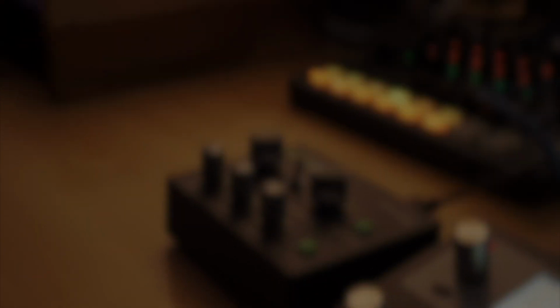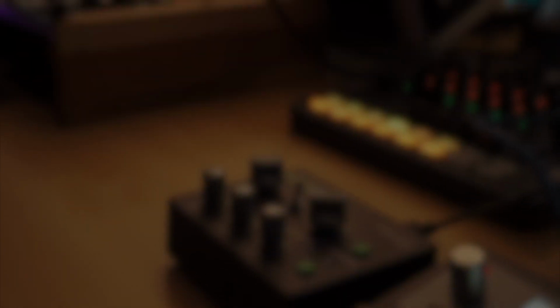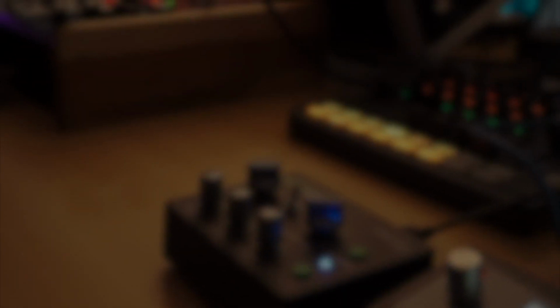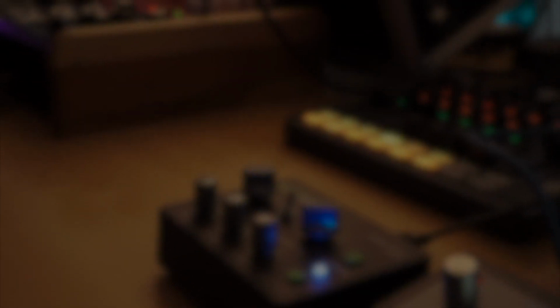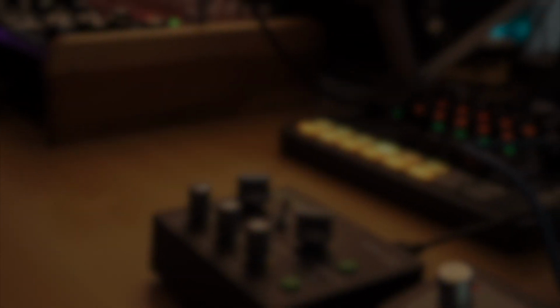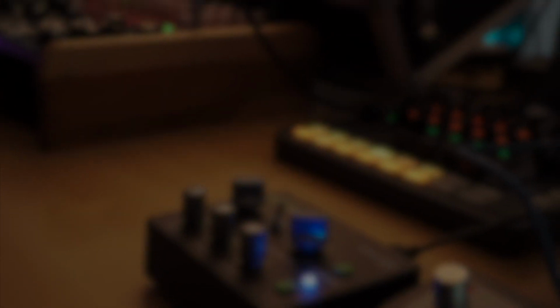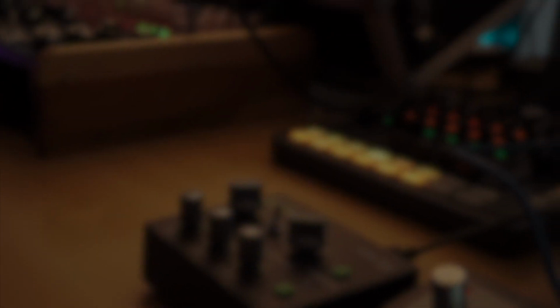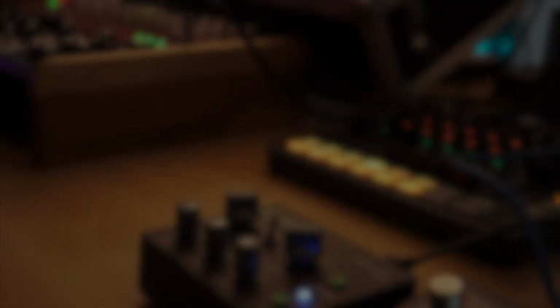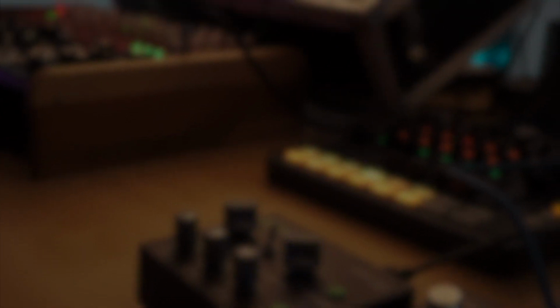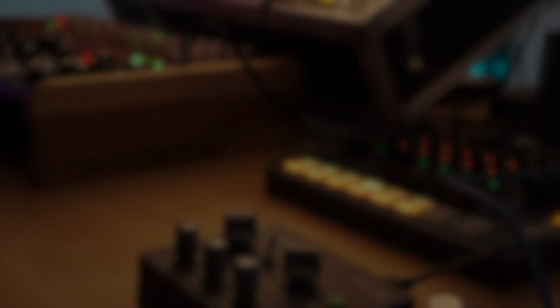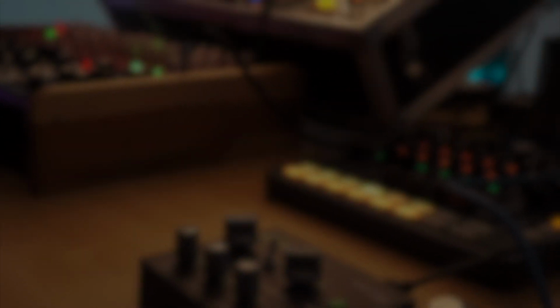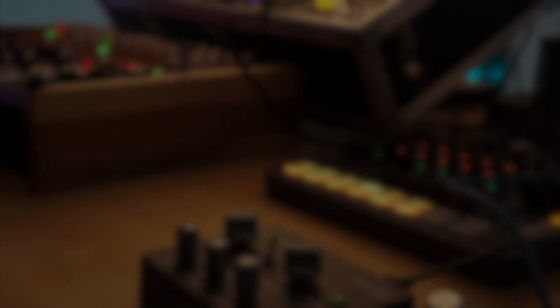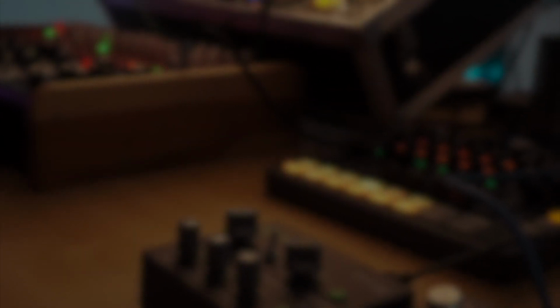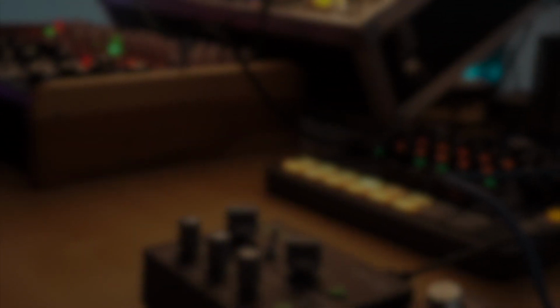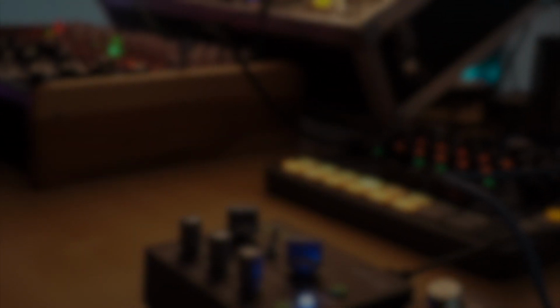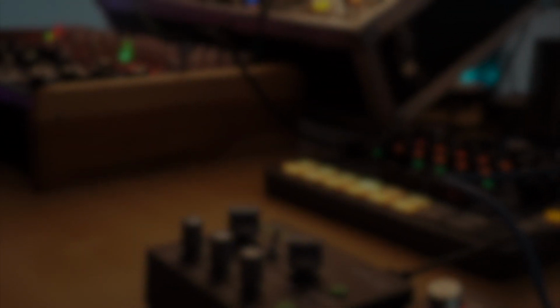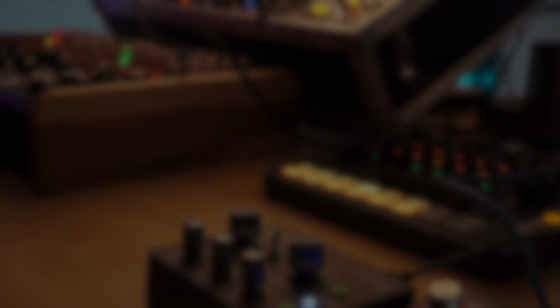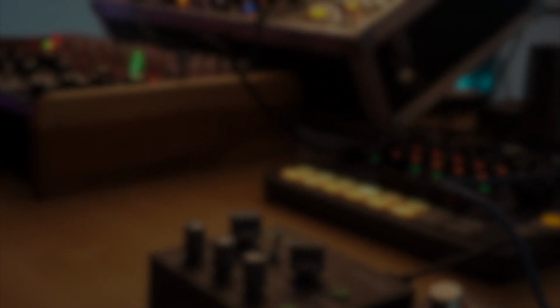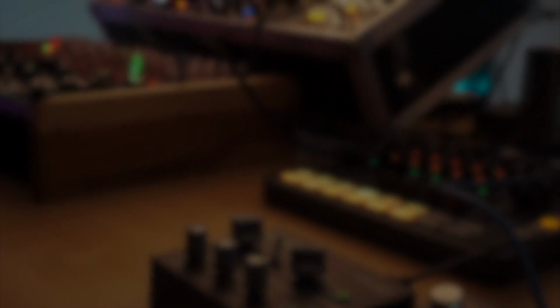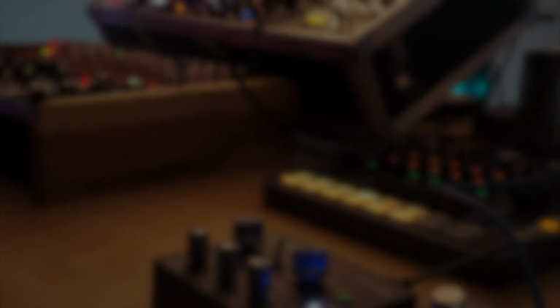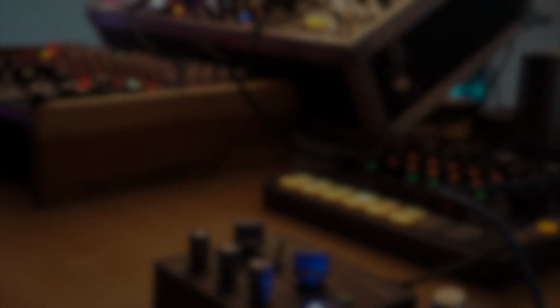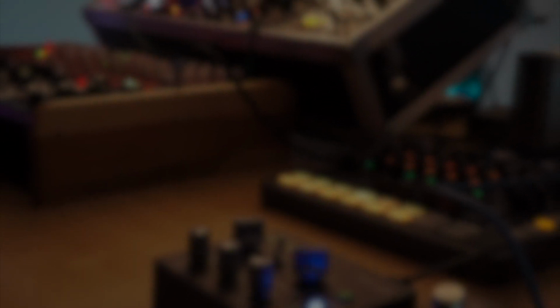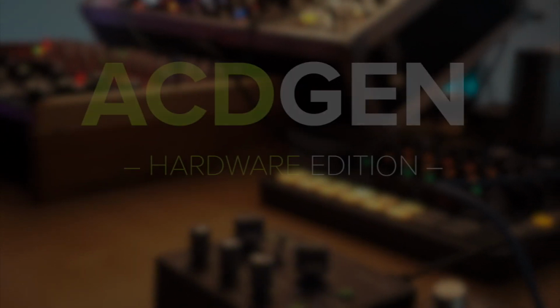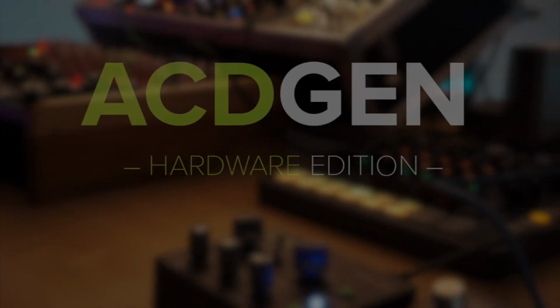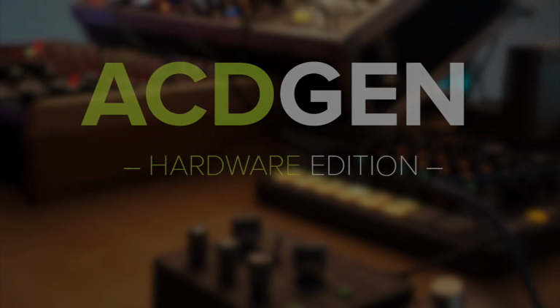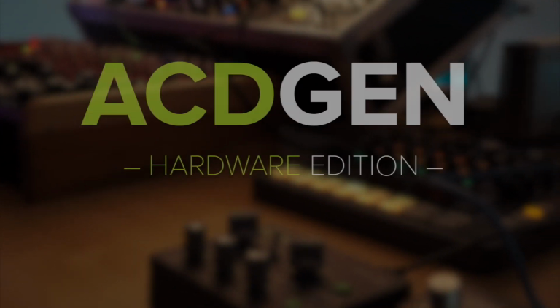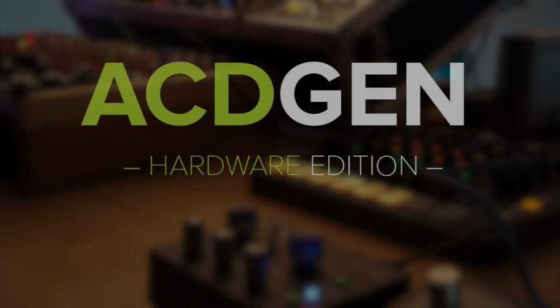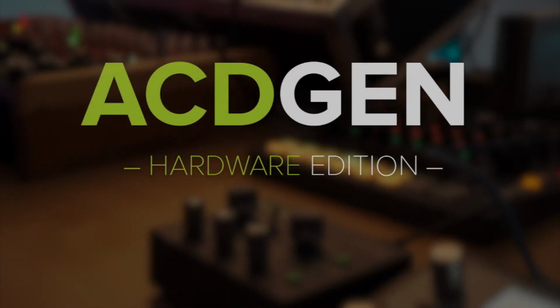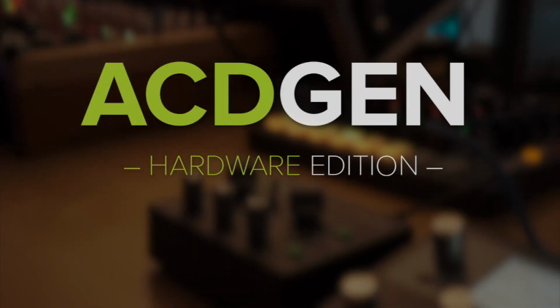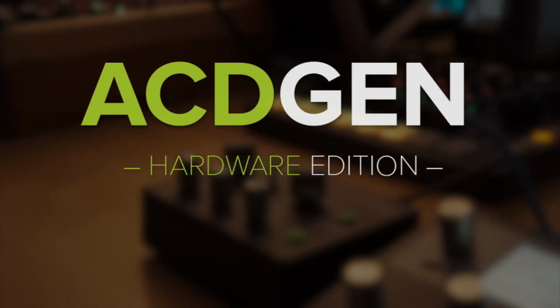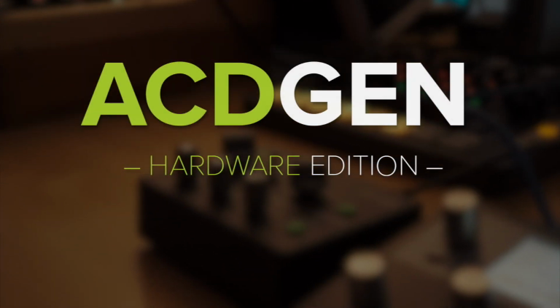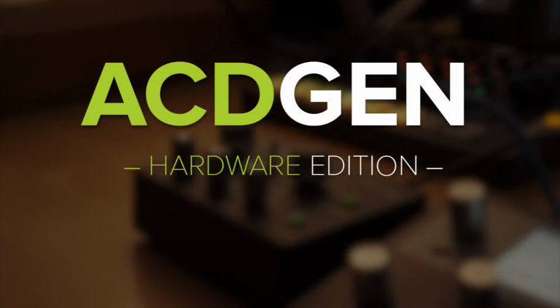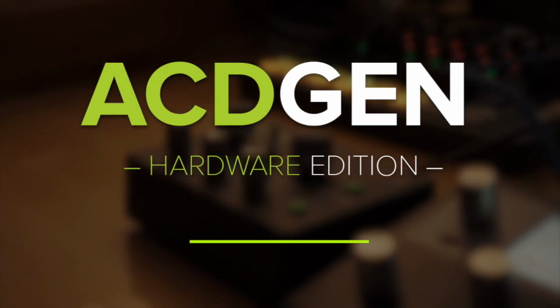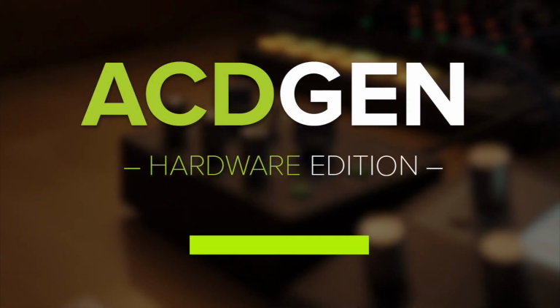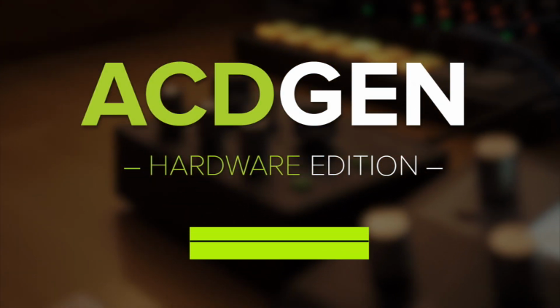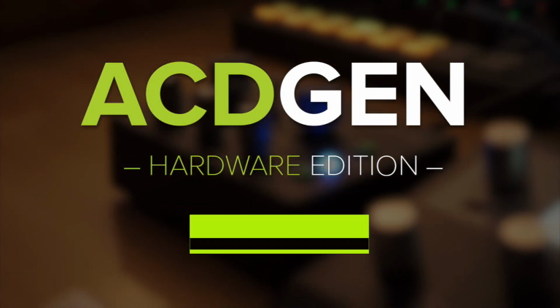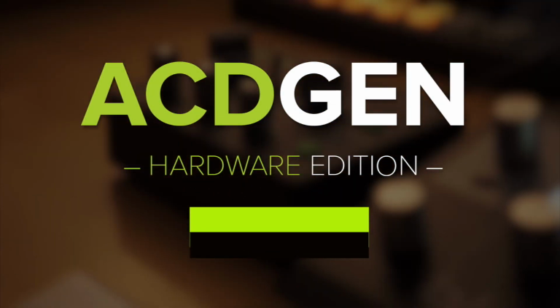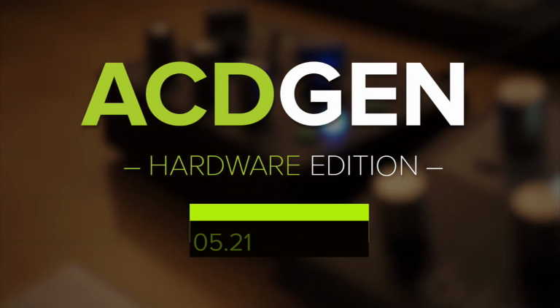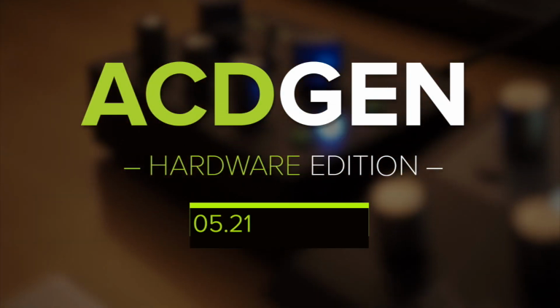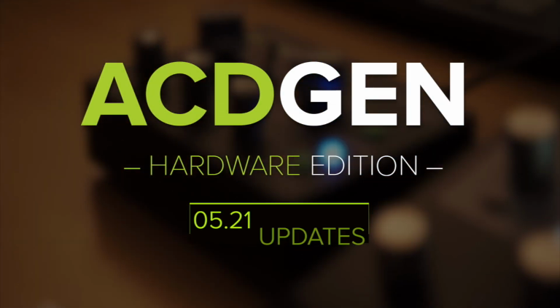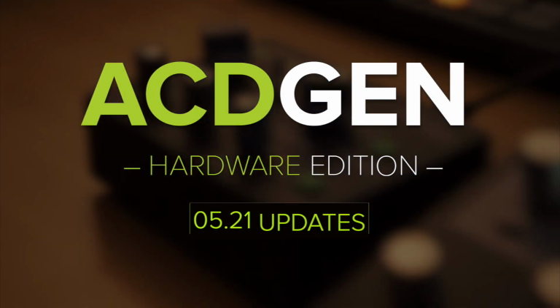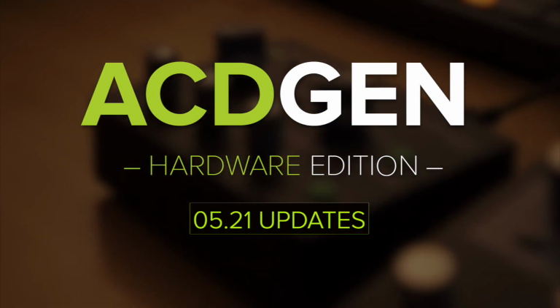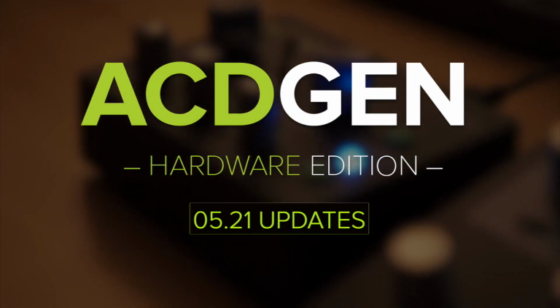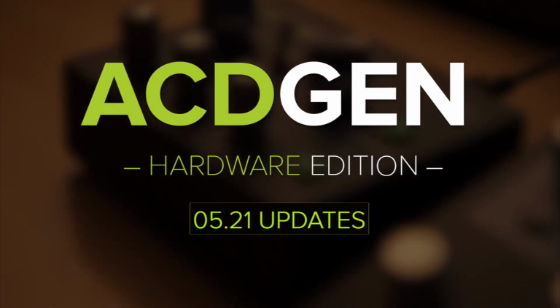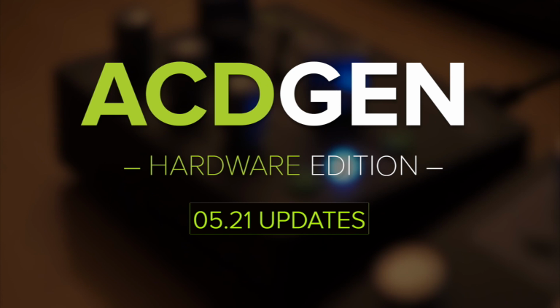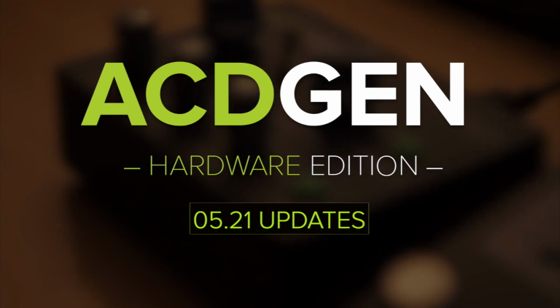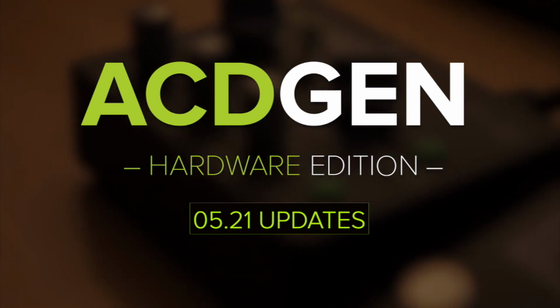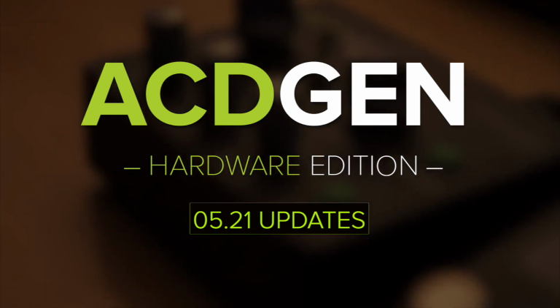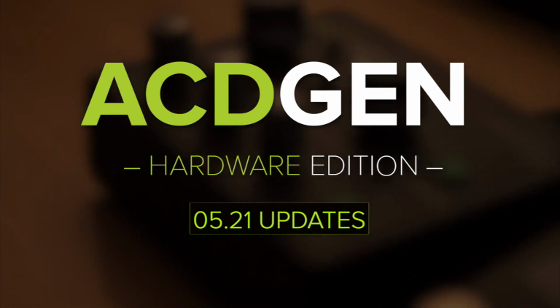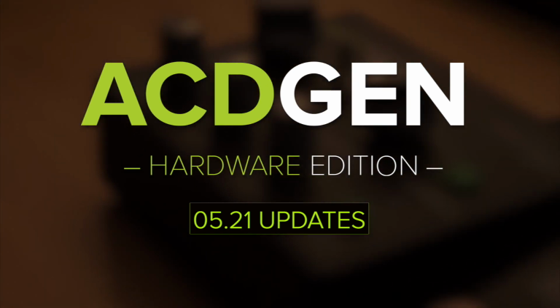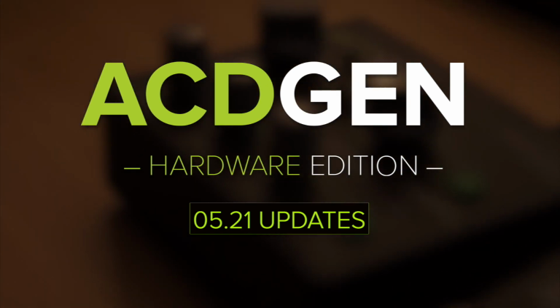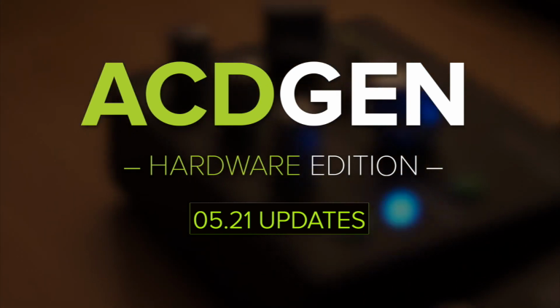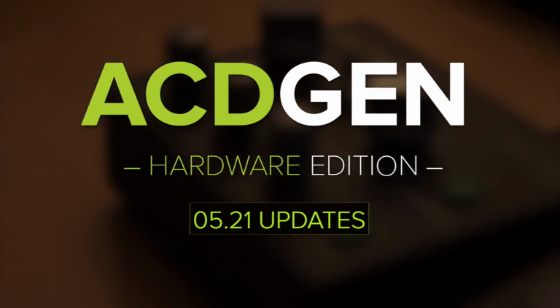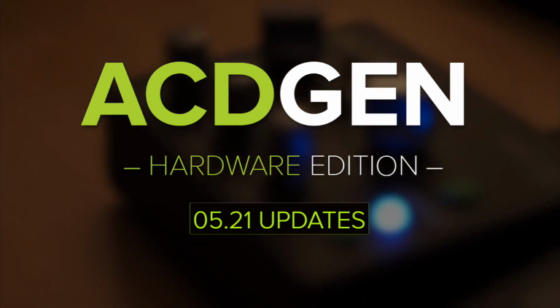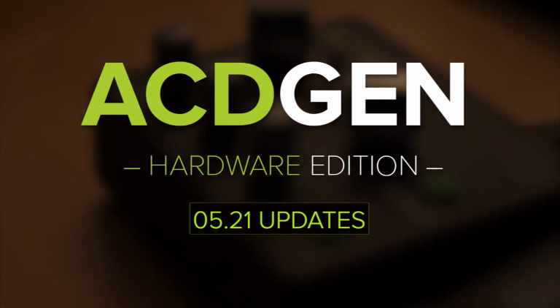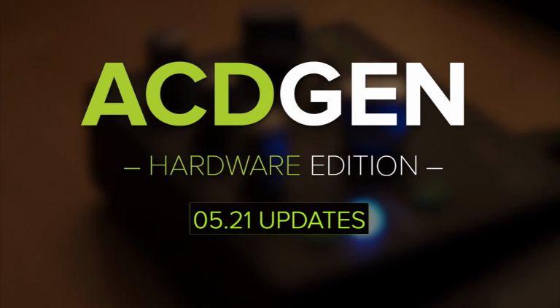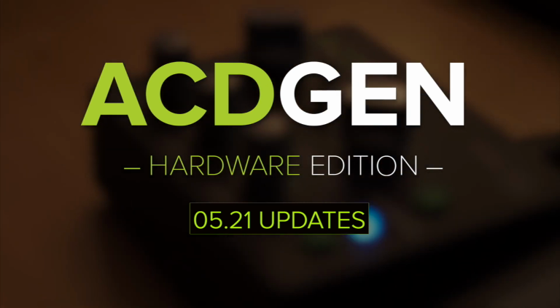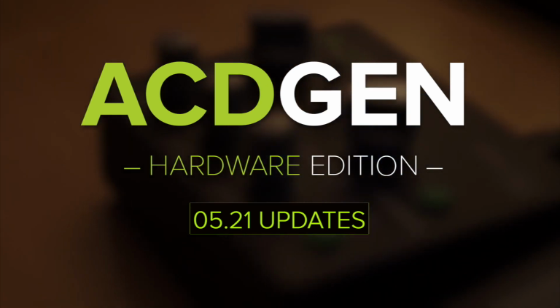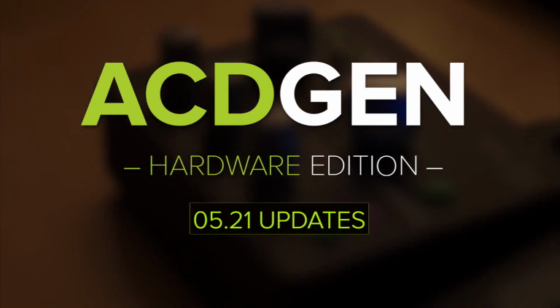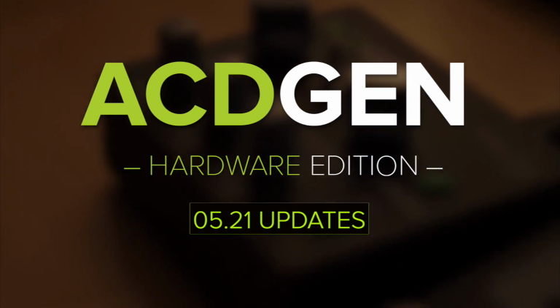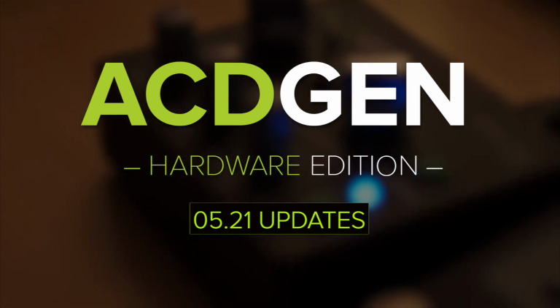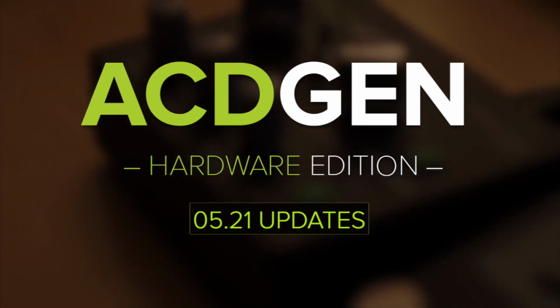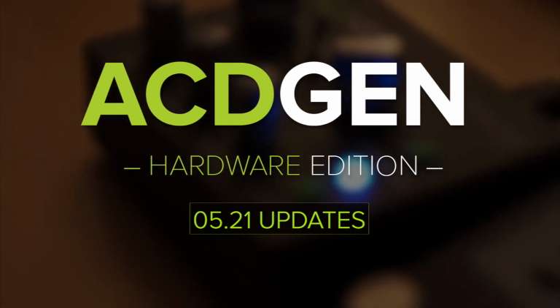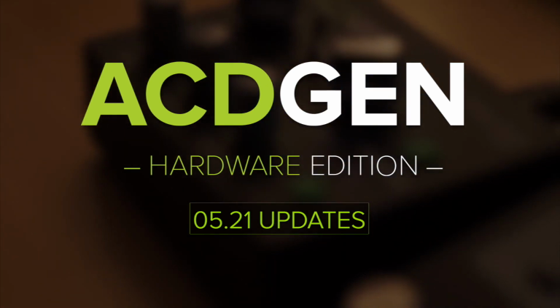Hi everybody, this is Icaro Ferri from Spectral Audio and today I have three great news related to Asagen Hardware Edition.